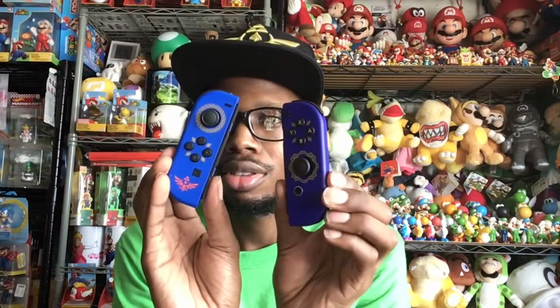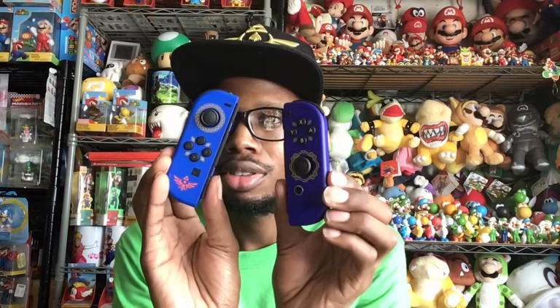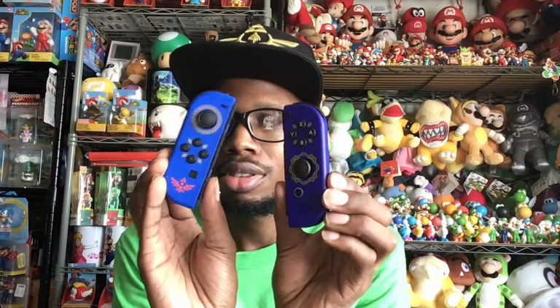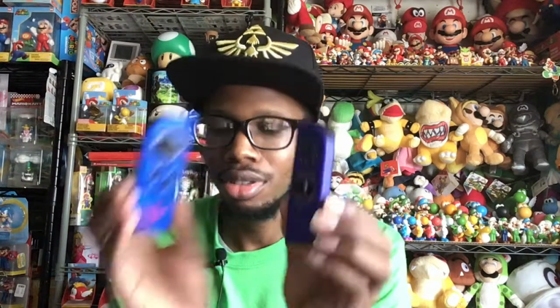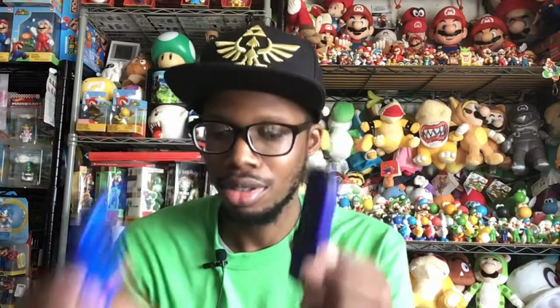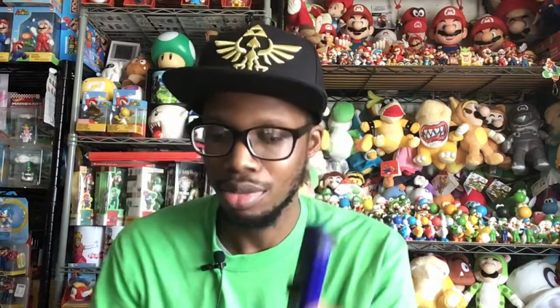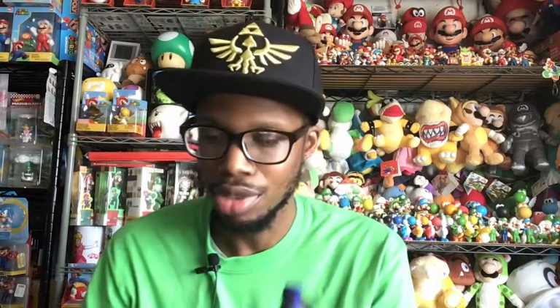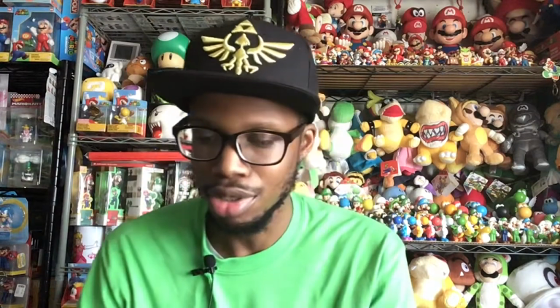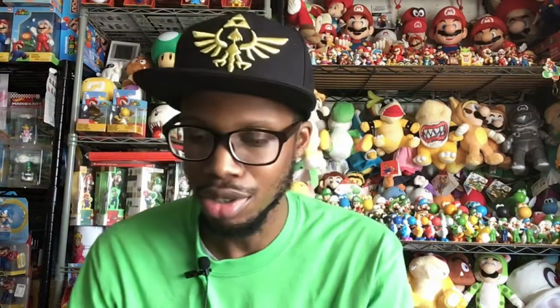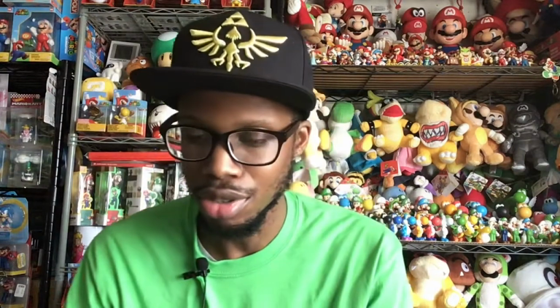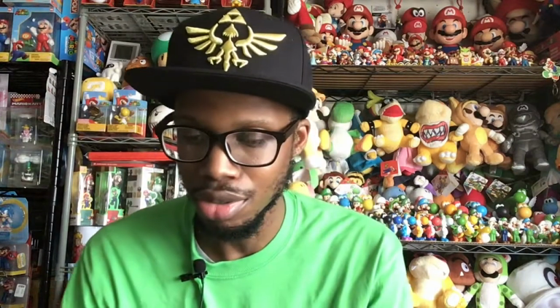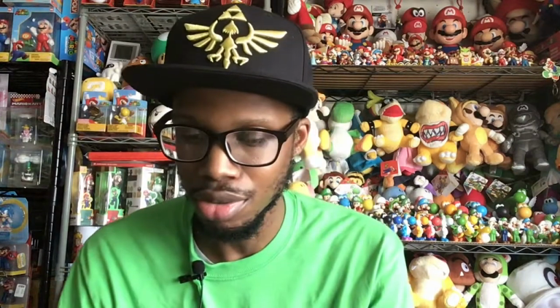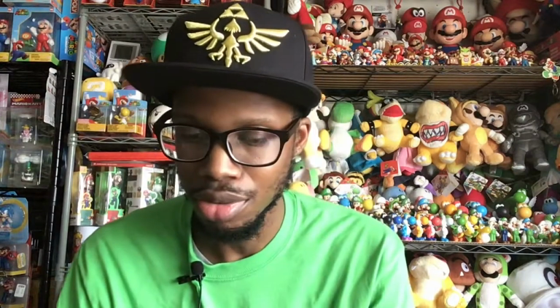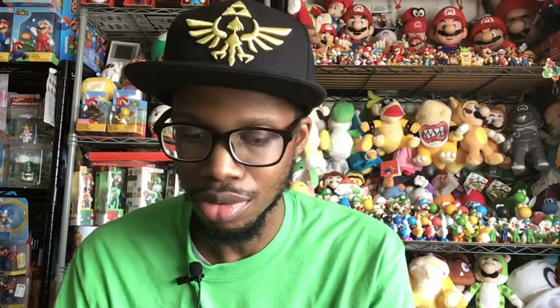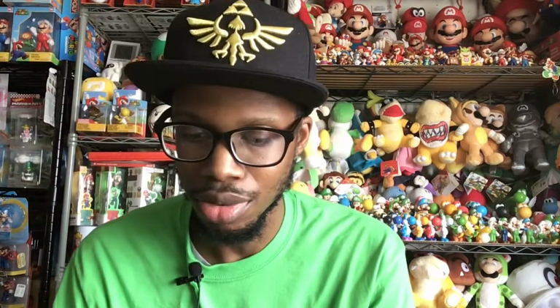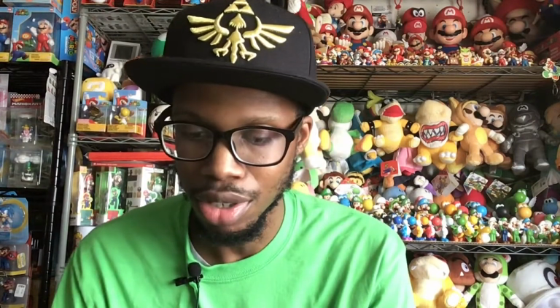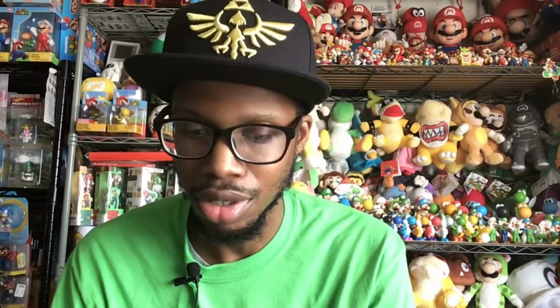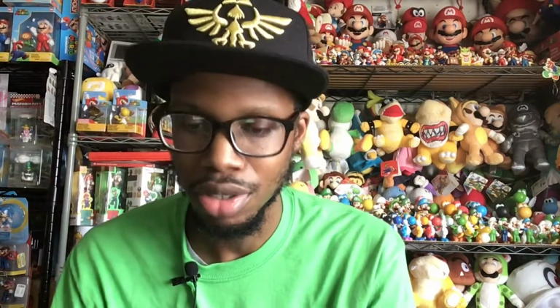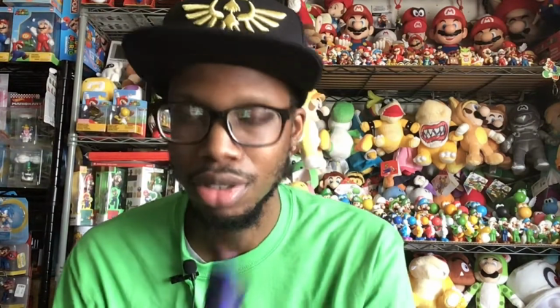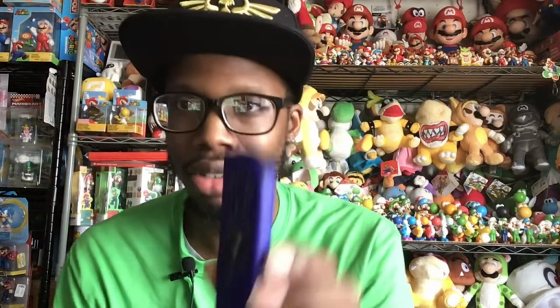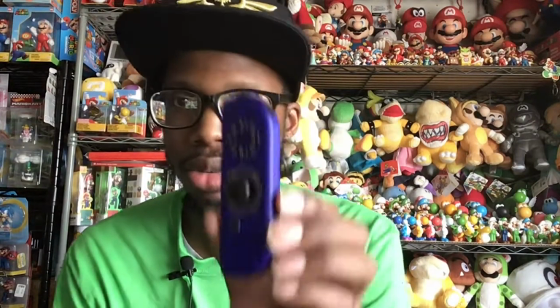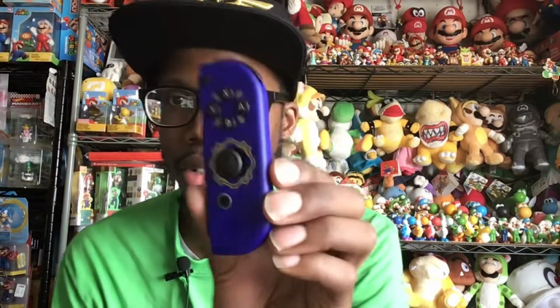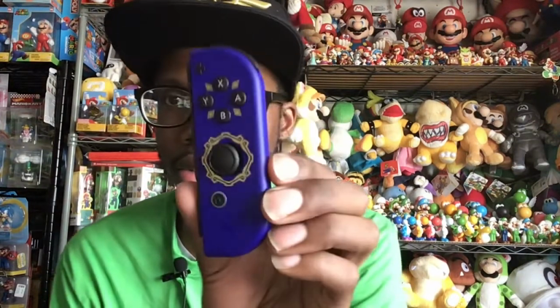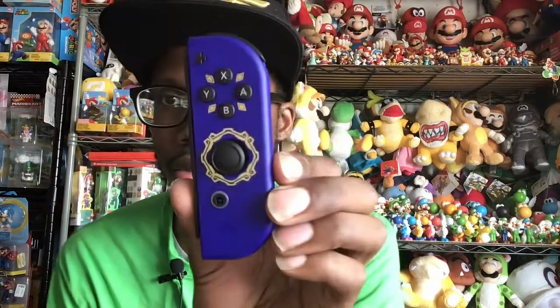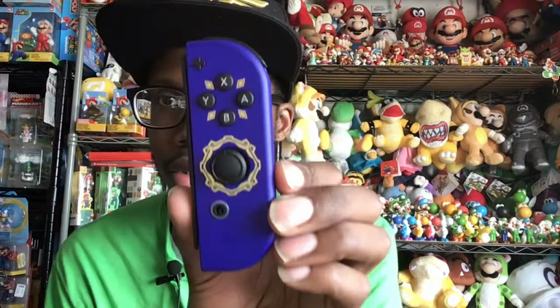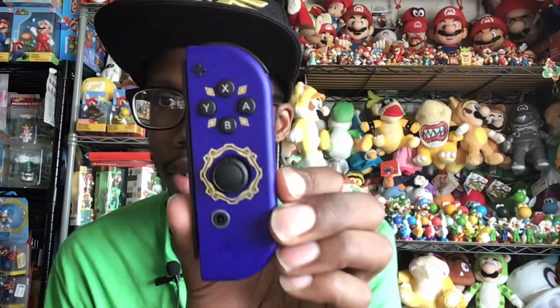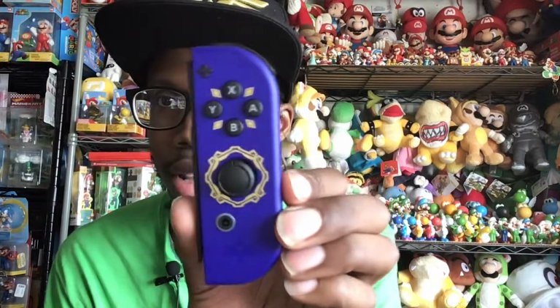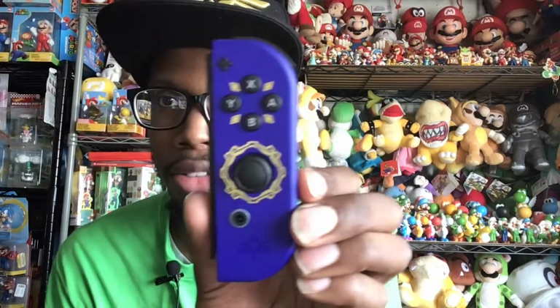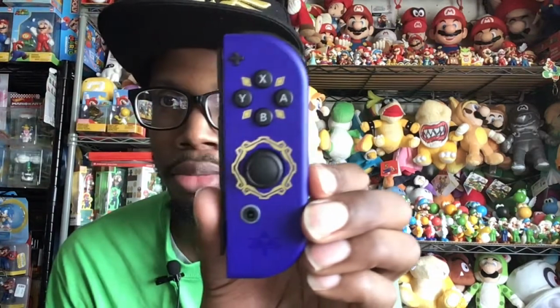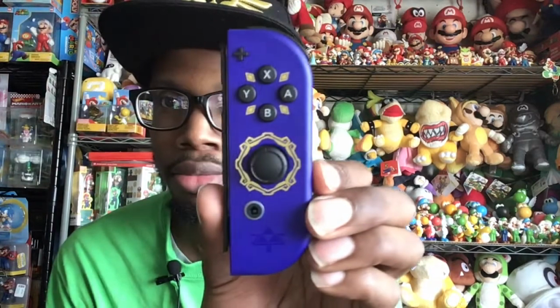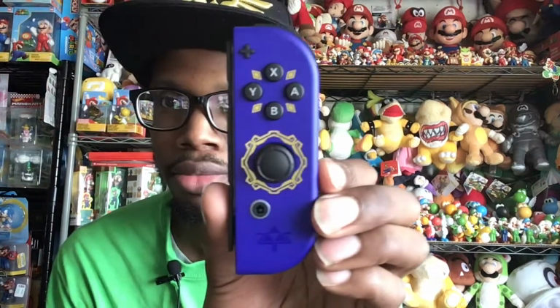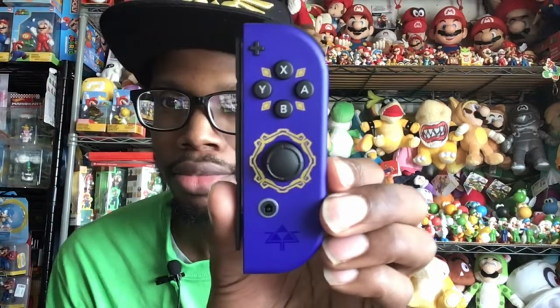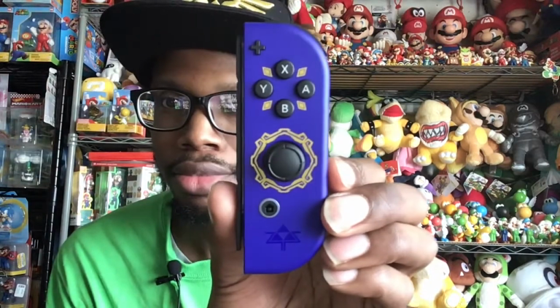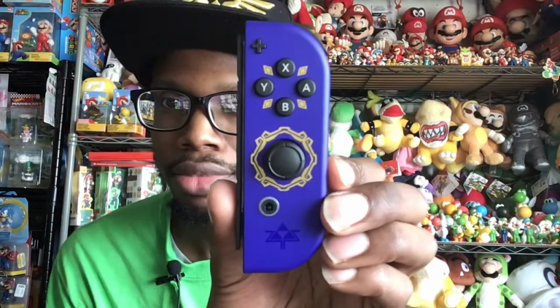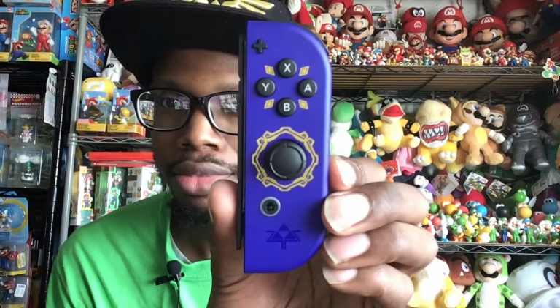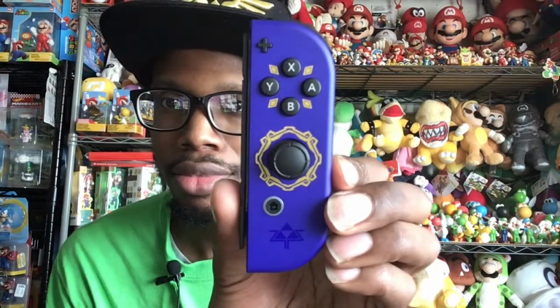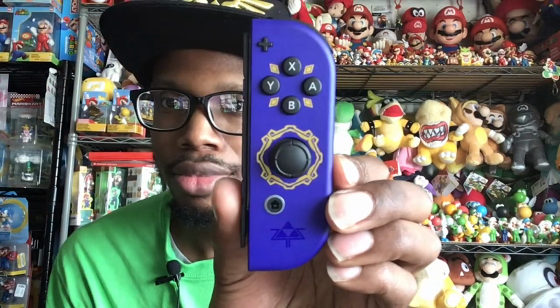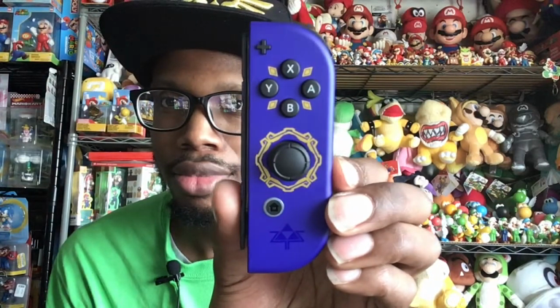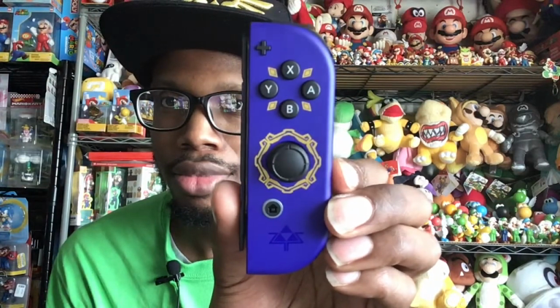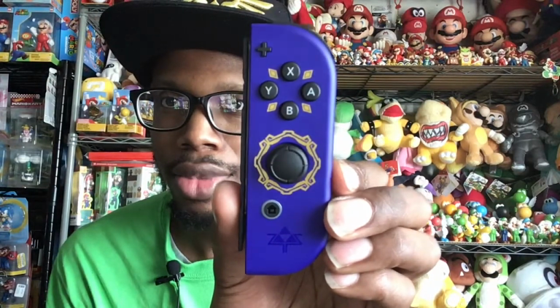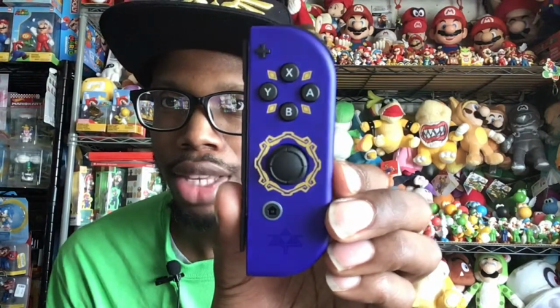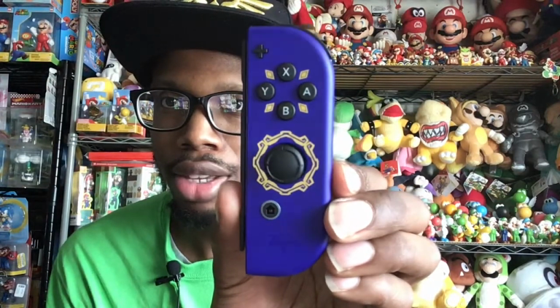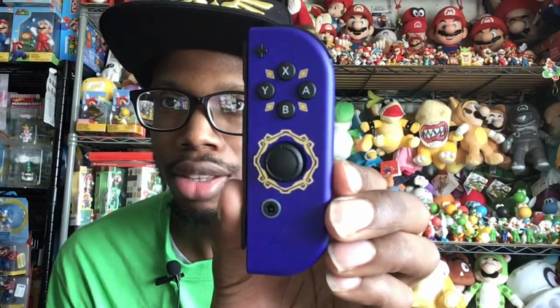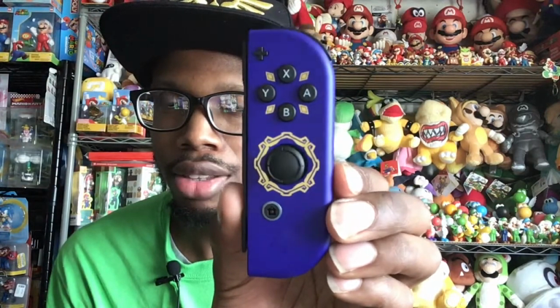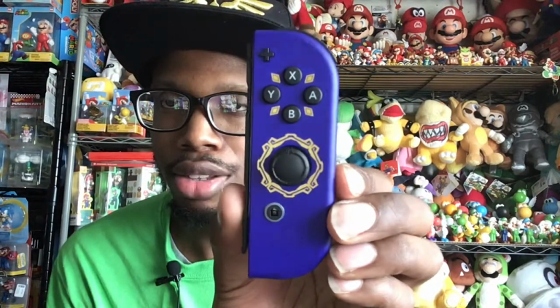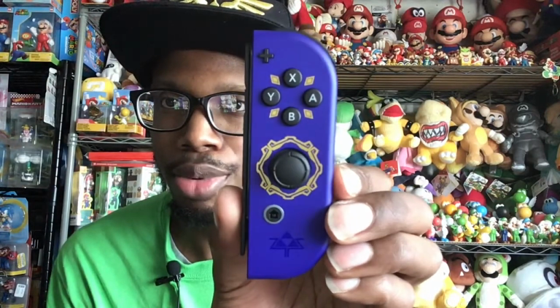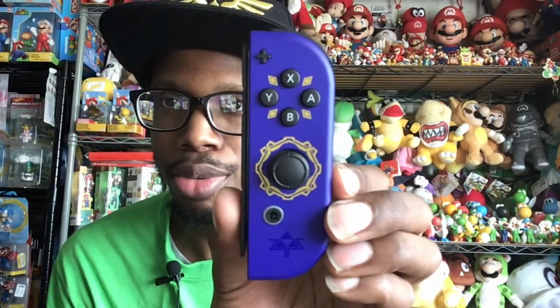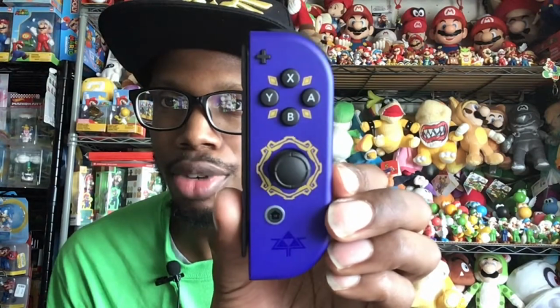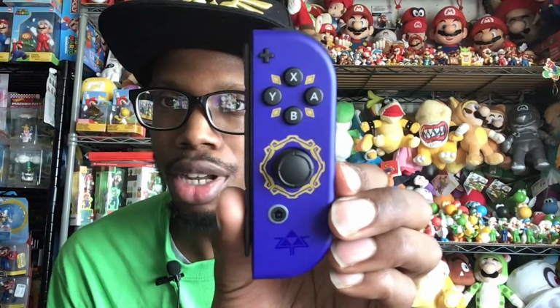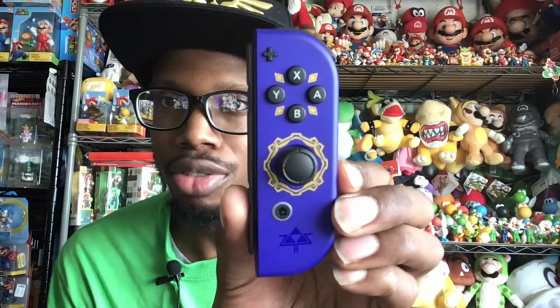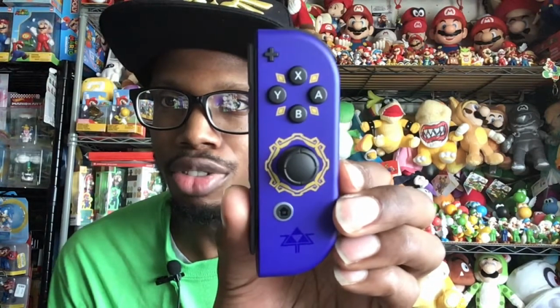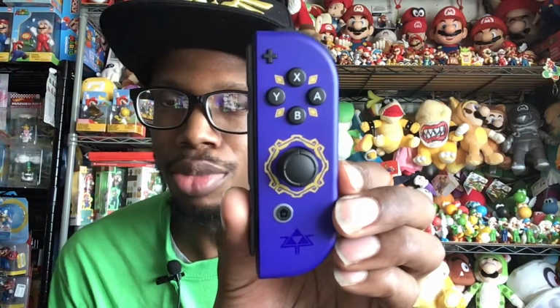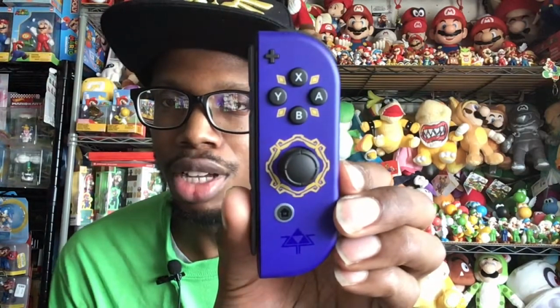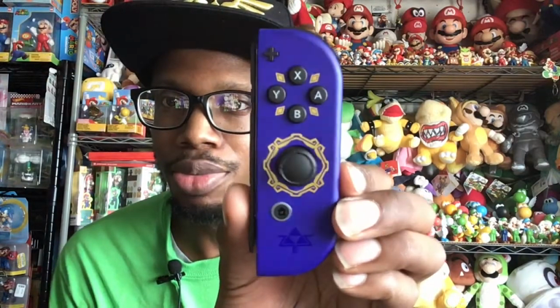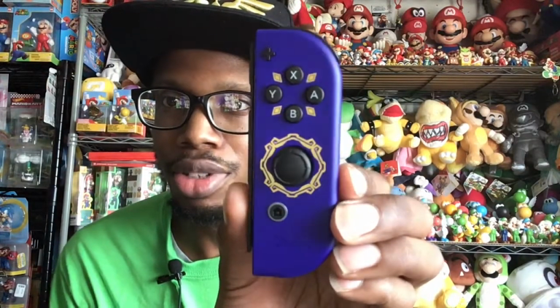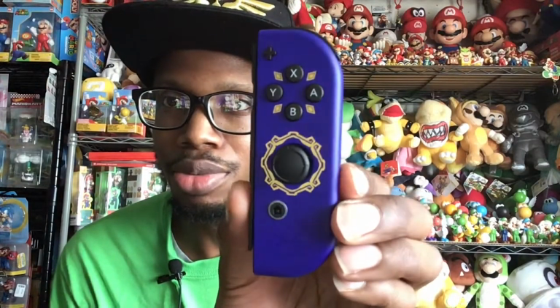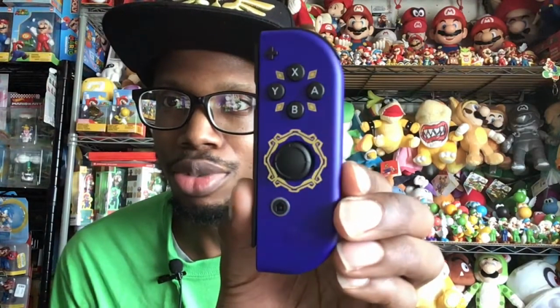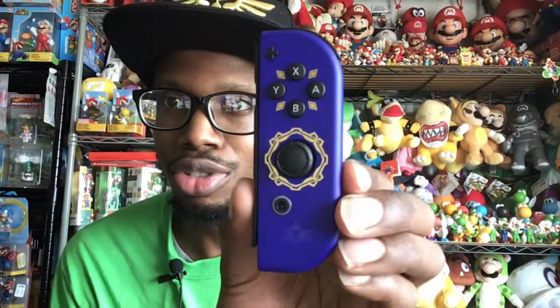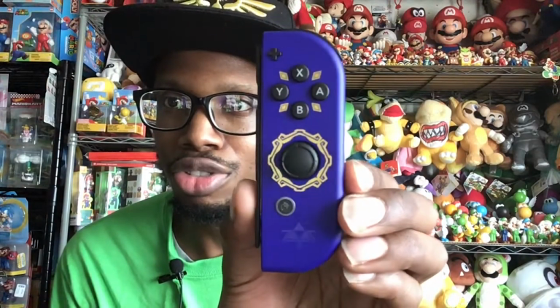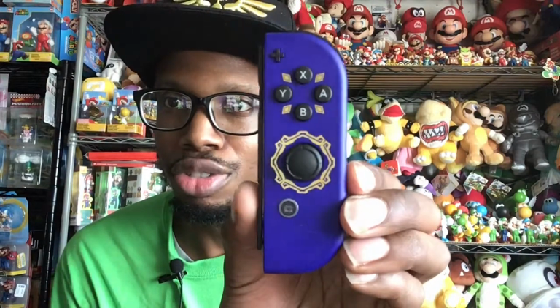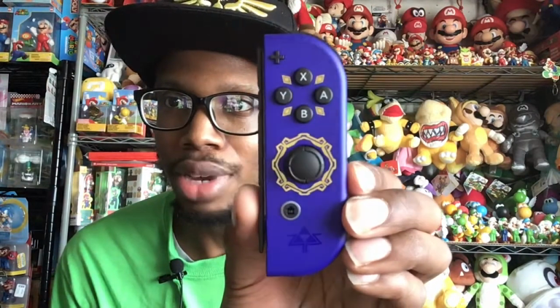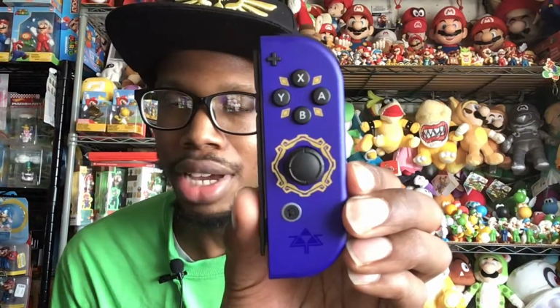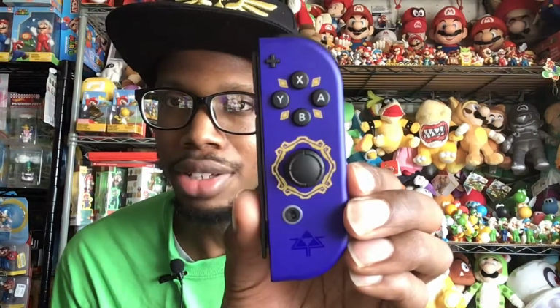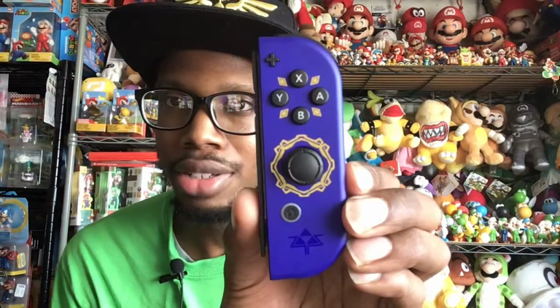Let me show one up close. This purple kind of reminds me of Majora's Mask.